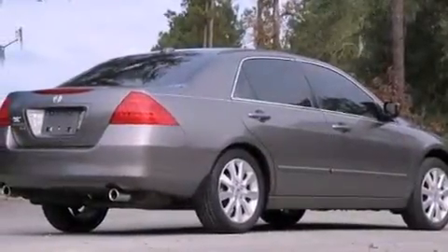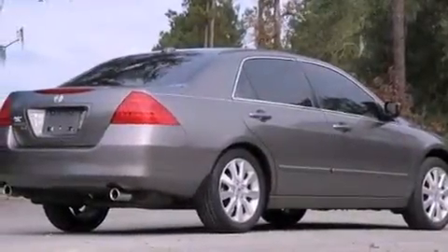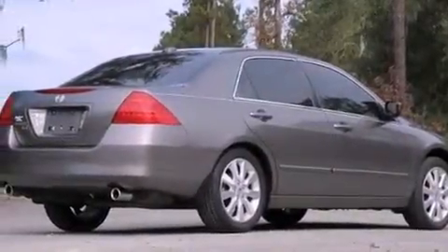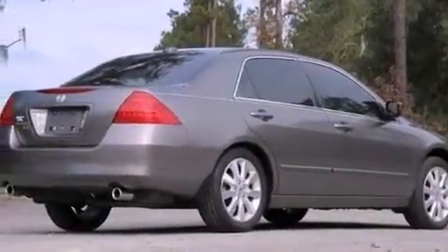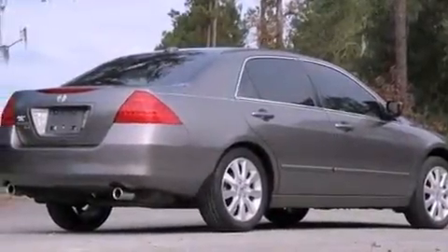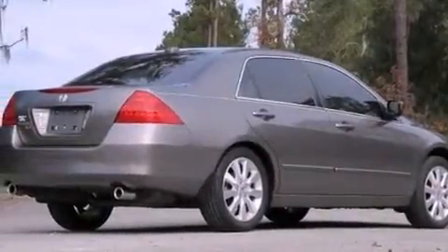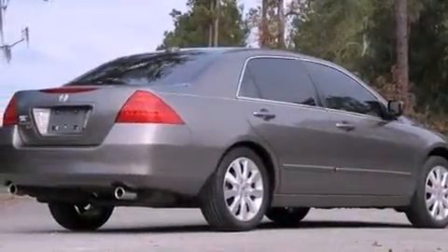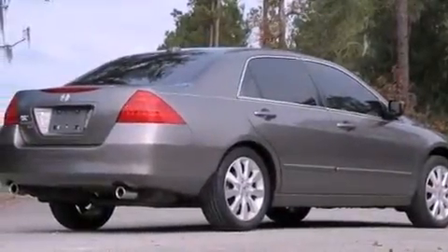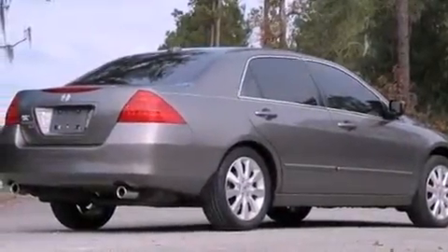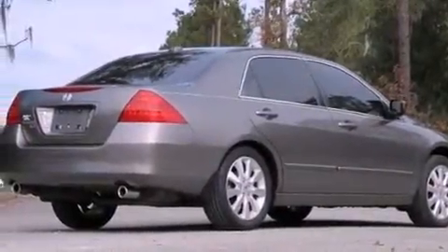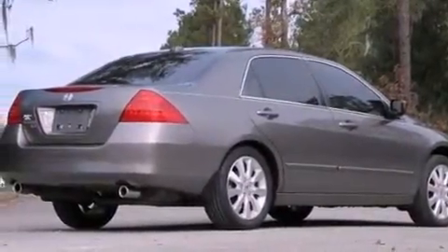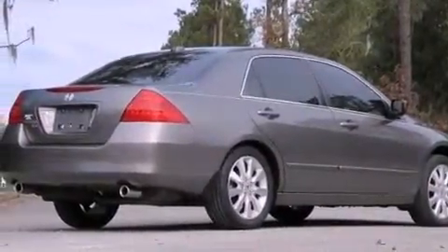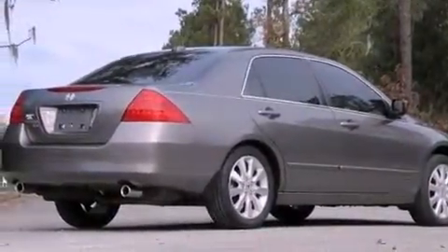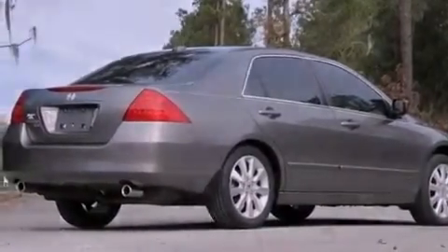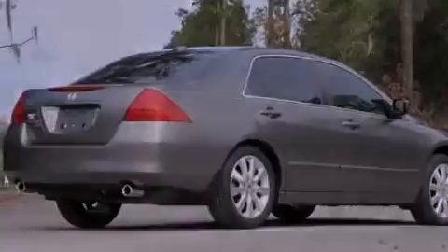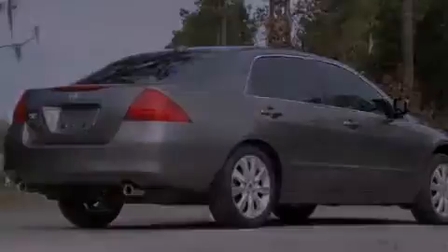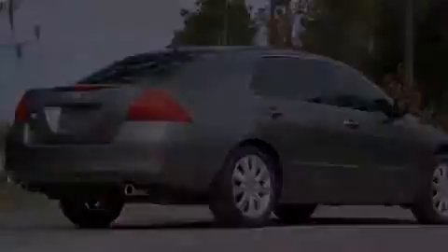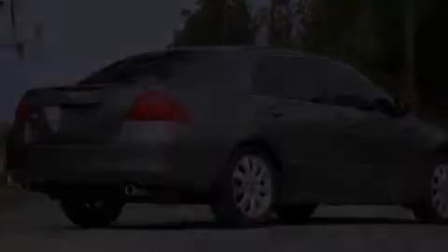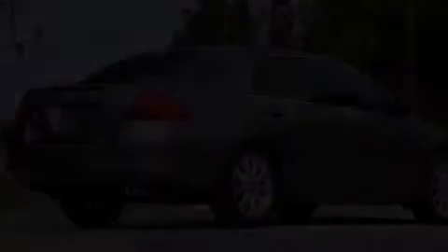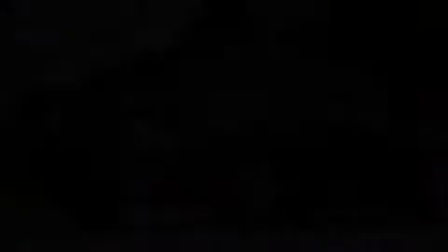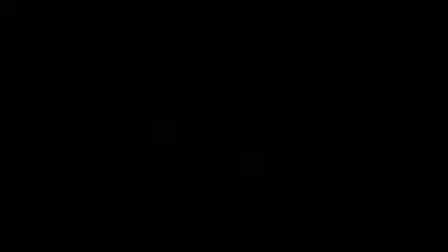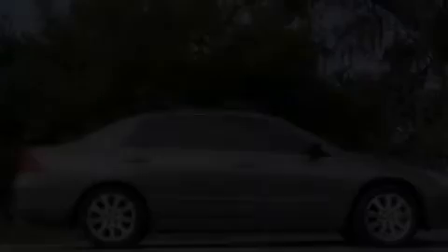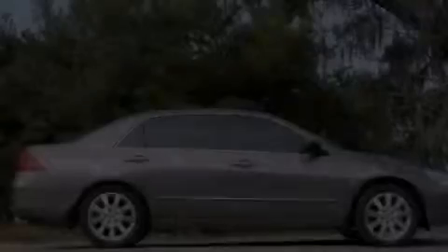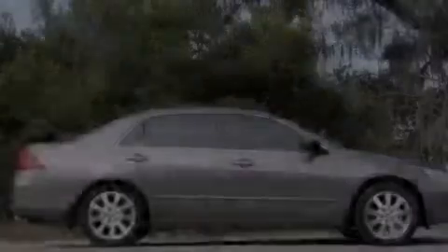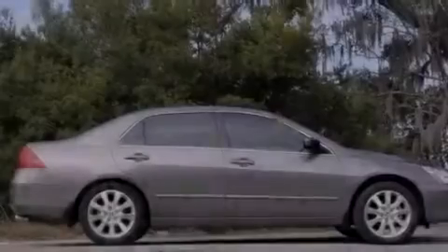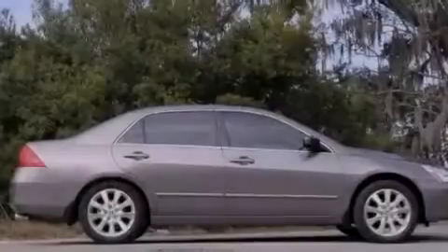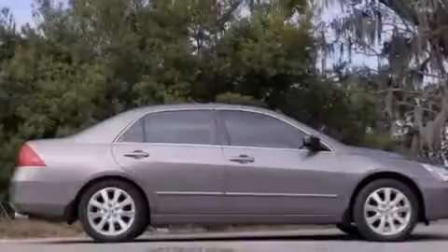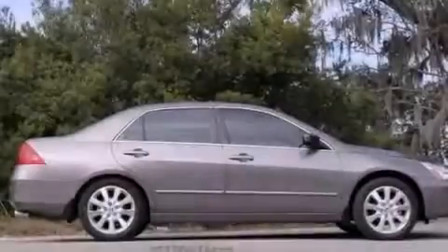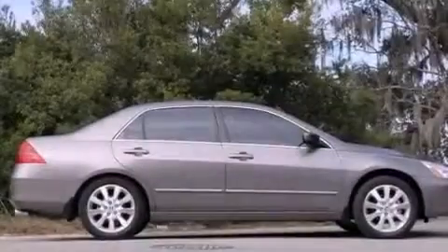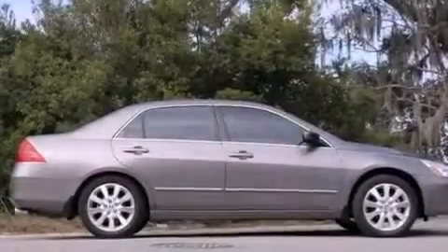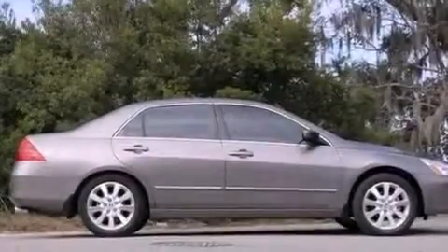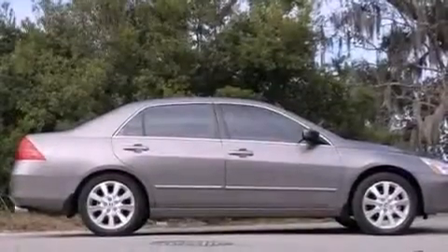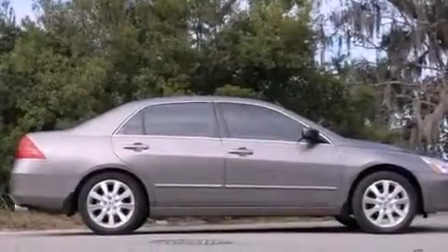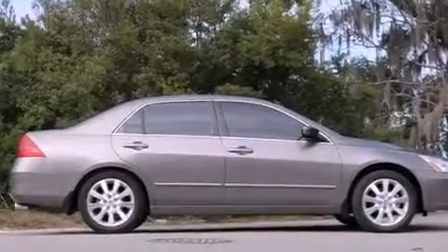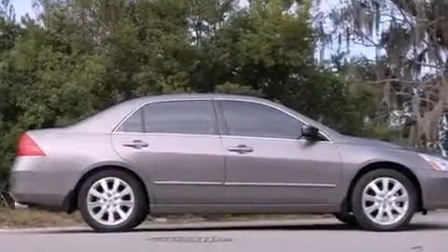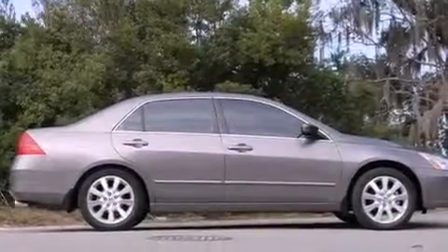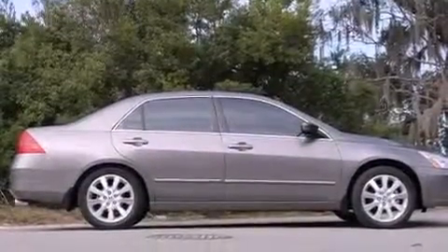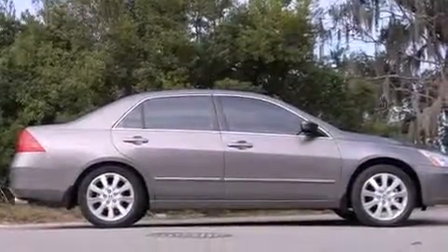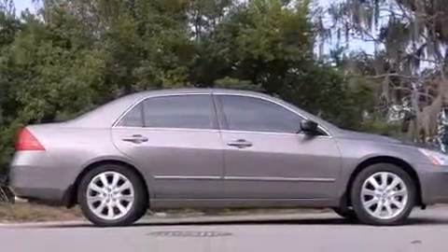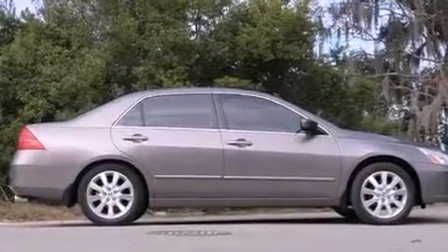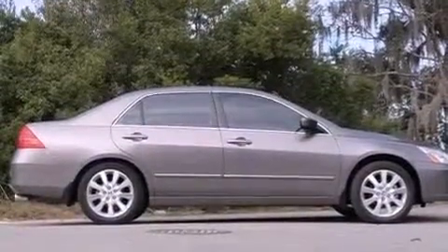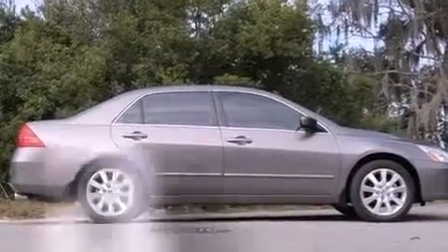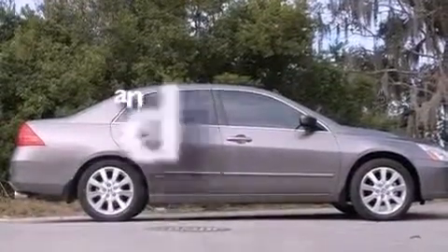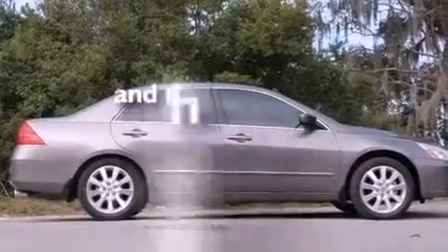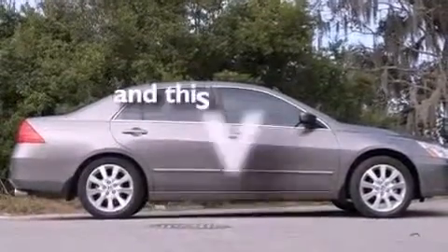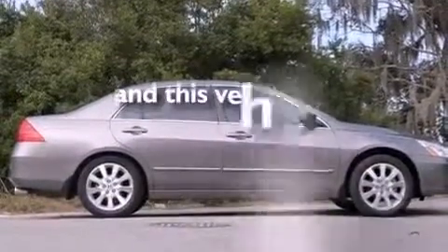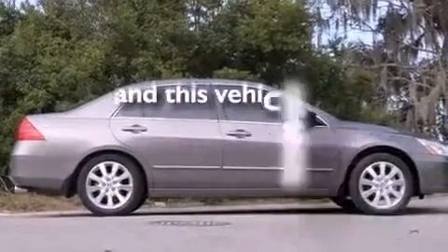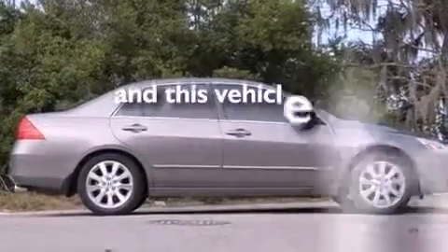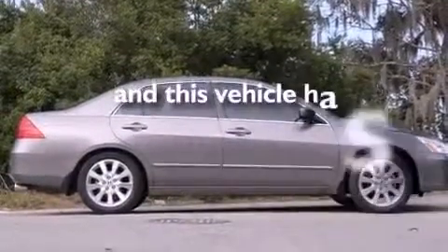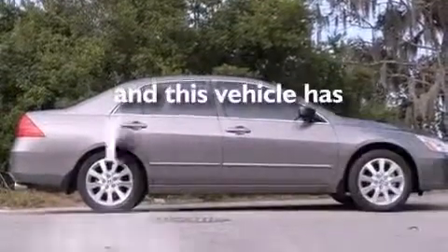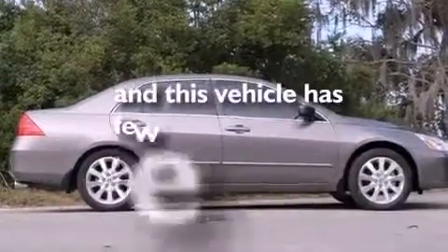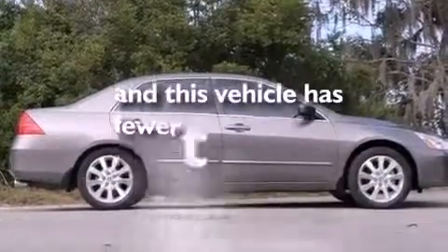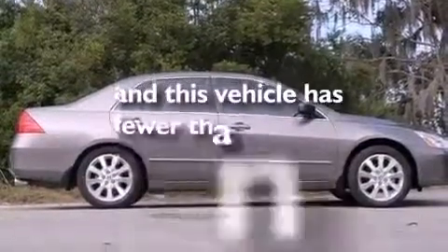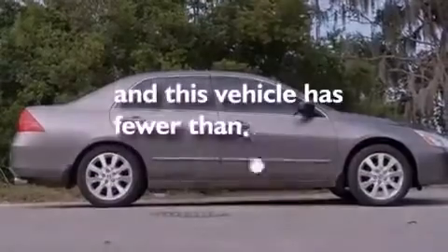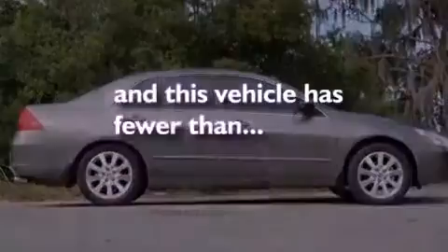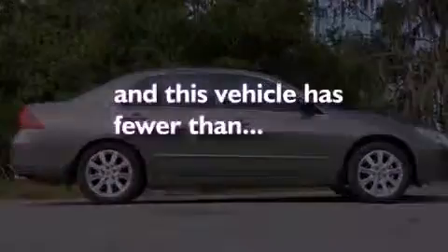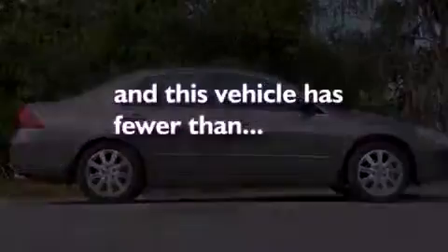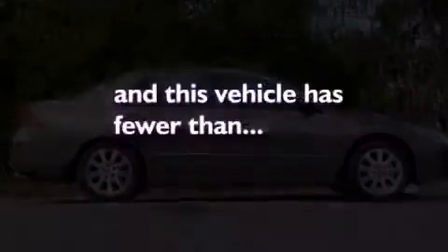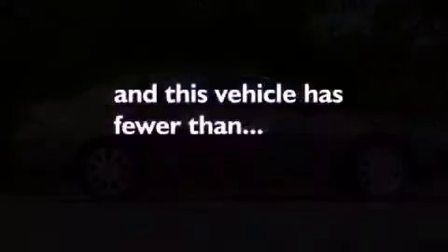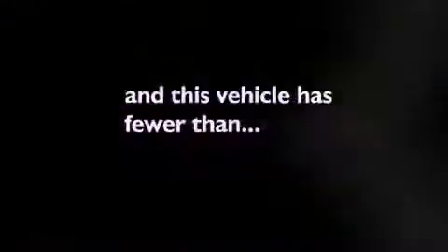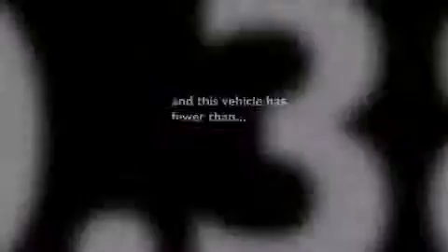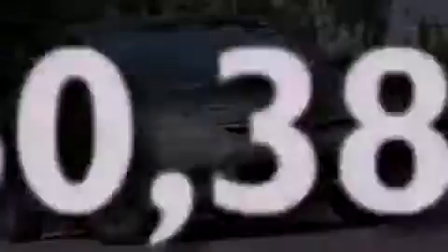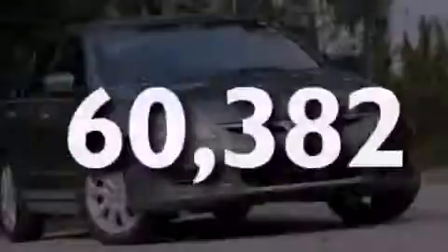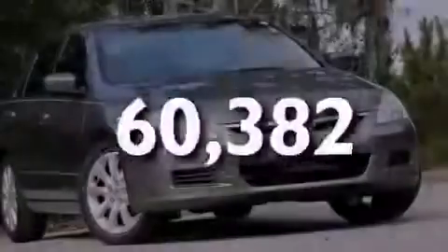Additional features include chrome window trim, stability control, heated side view mirrors, and this vehicle has fewer than 61,000 miles on the odometer.